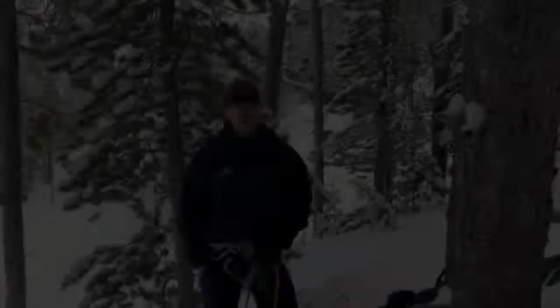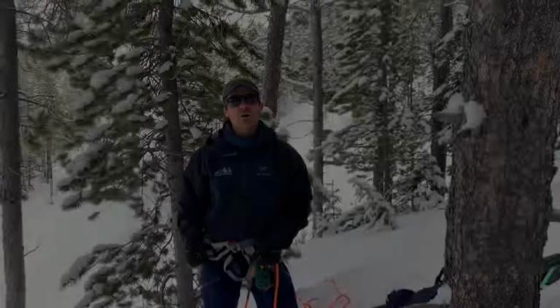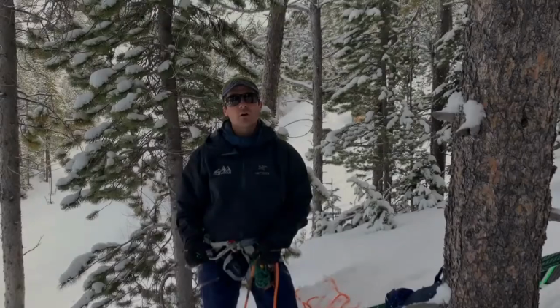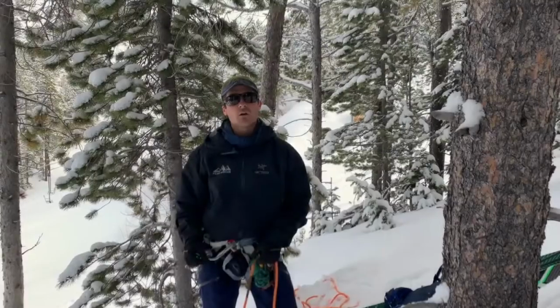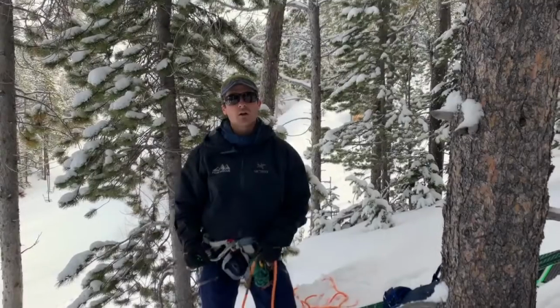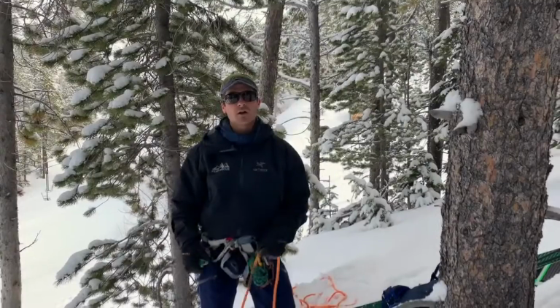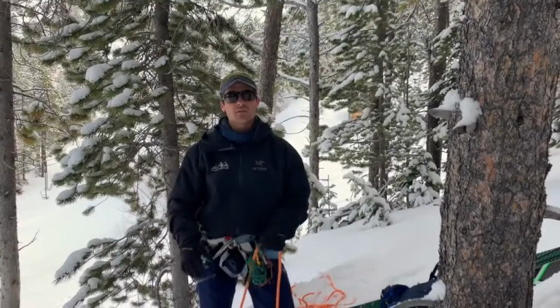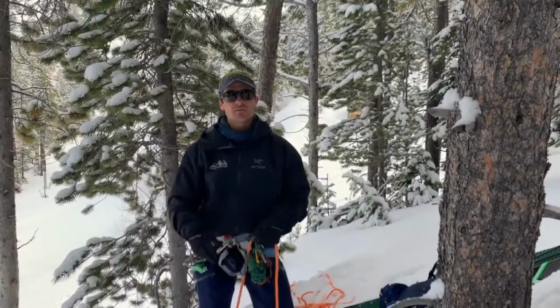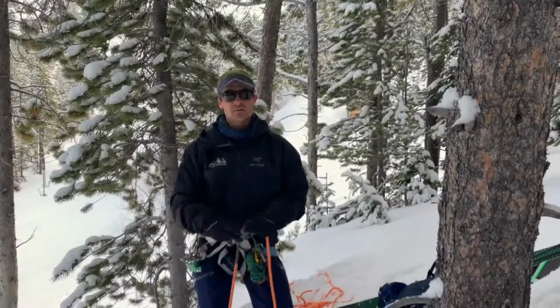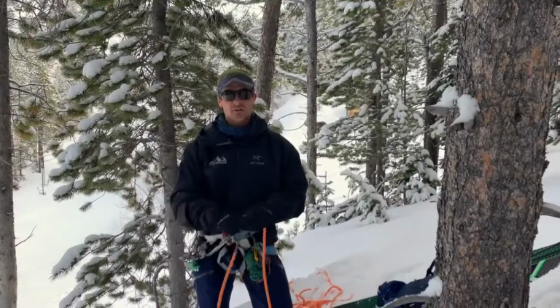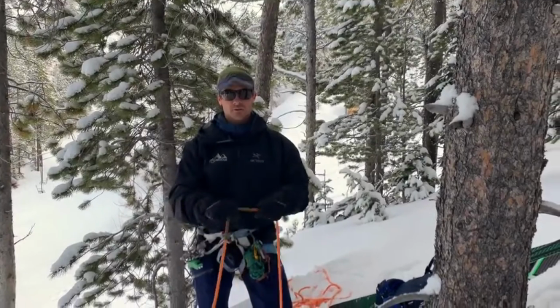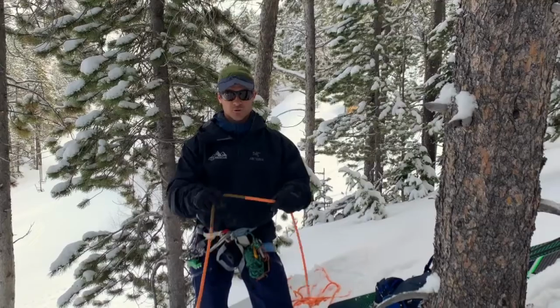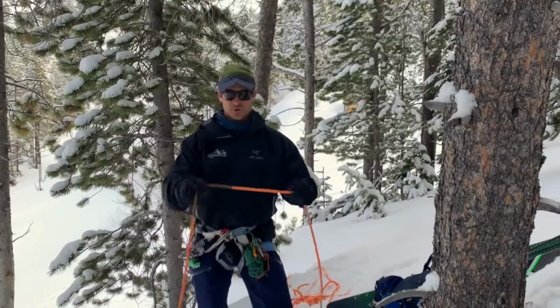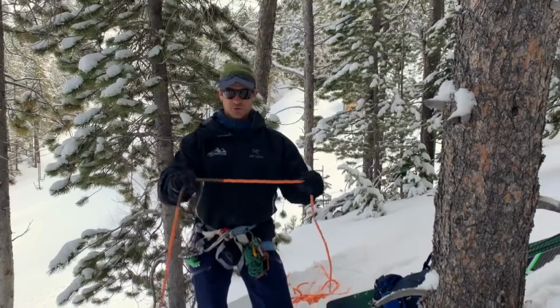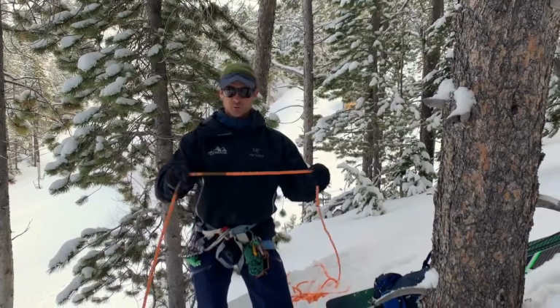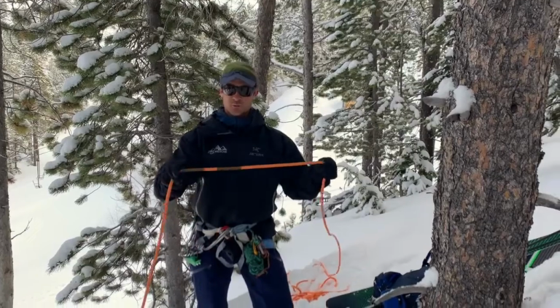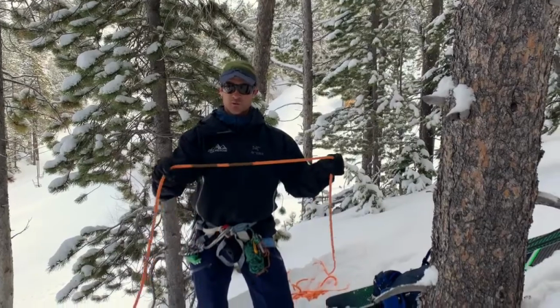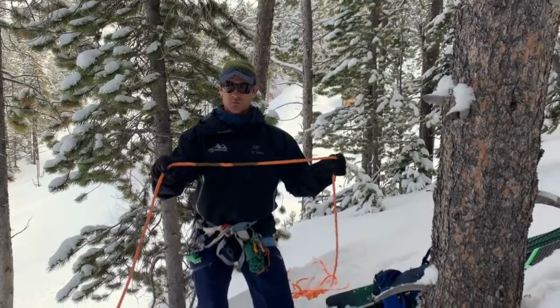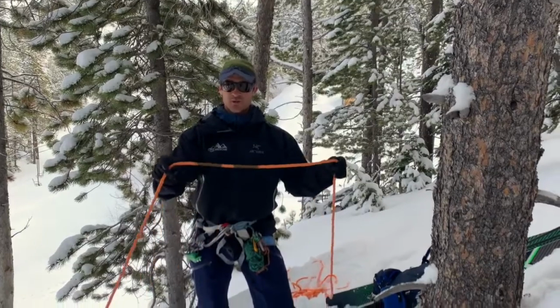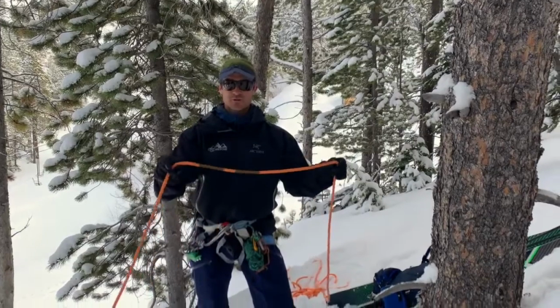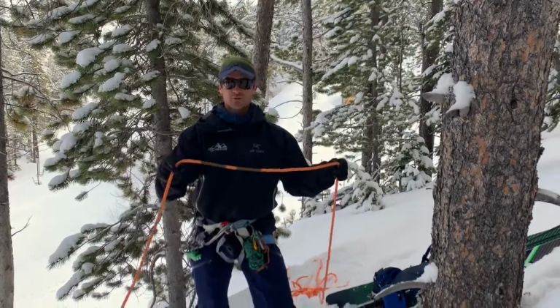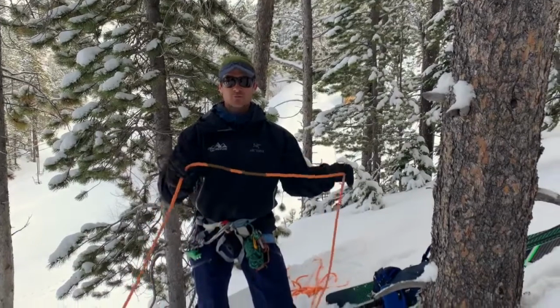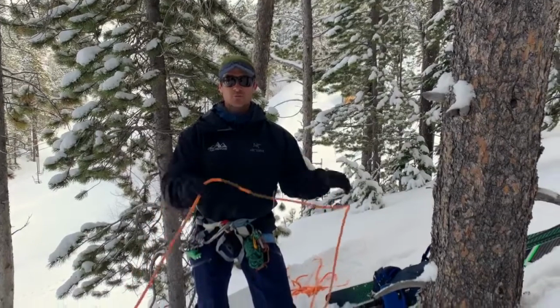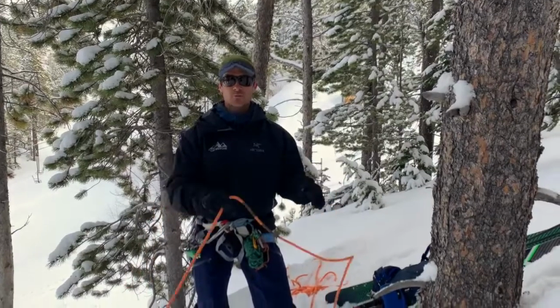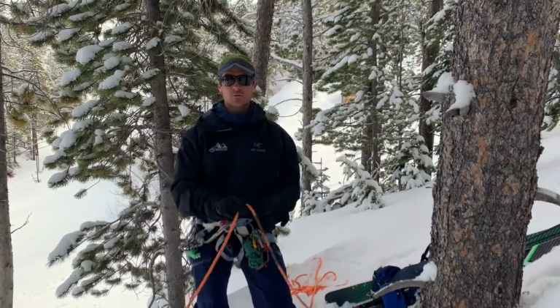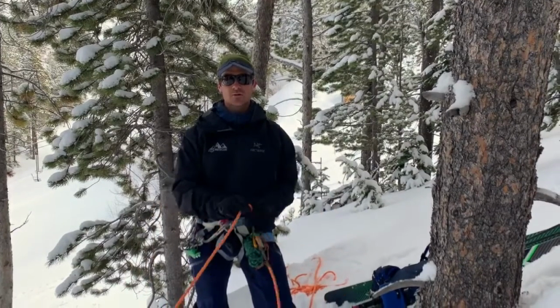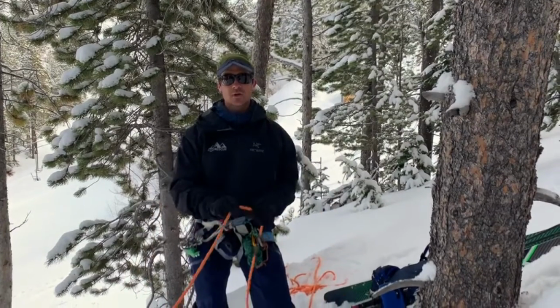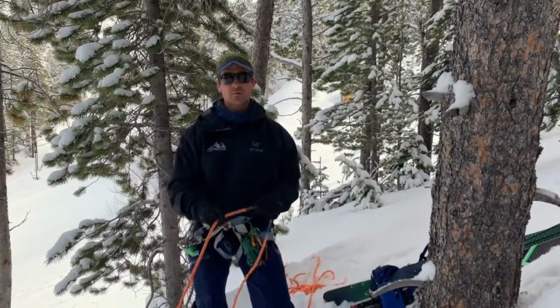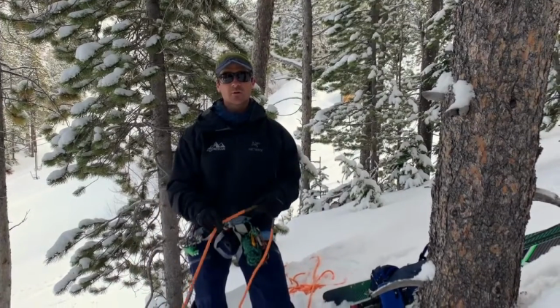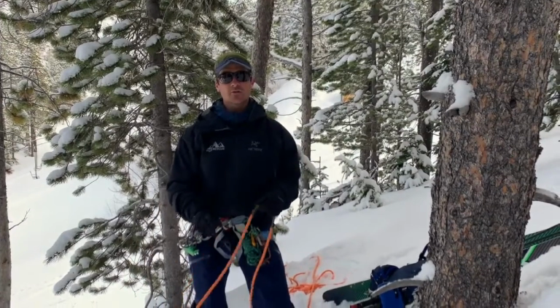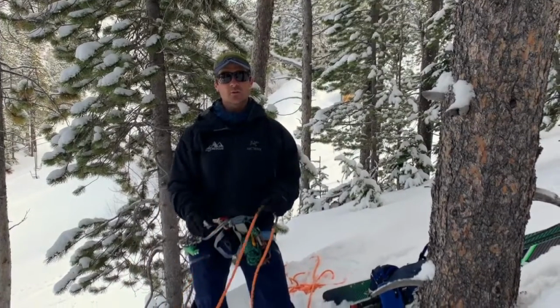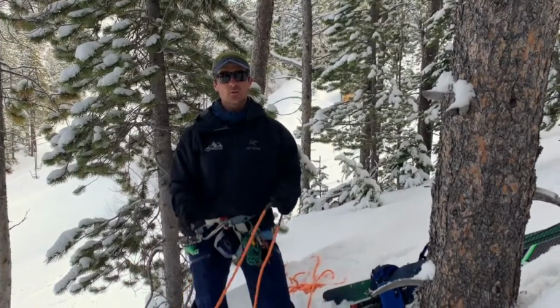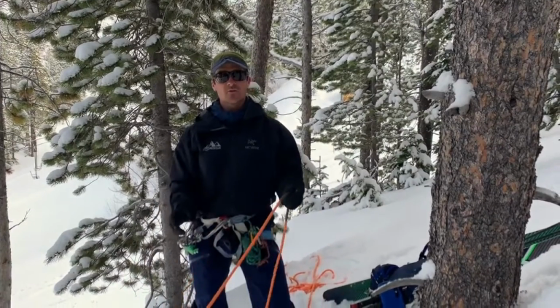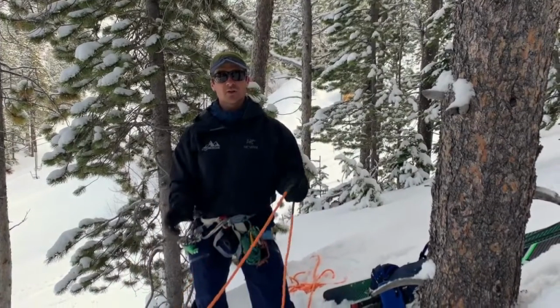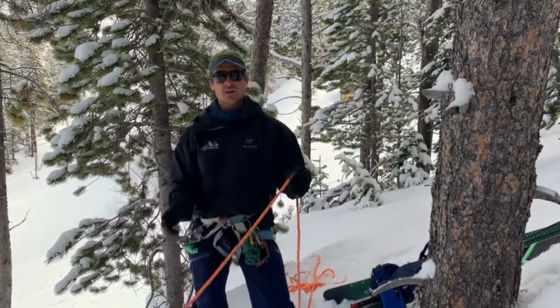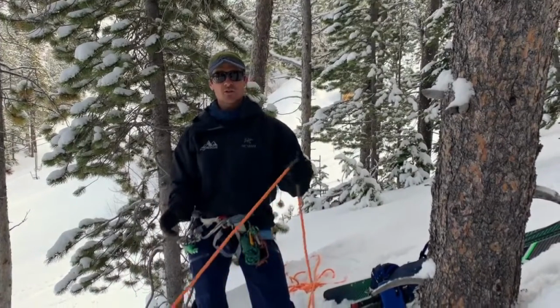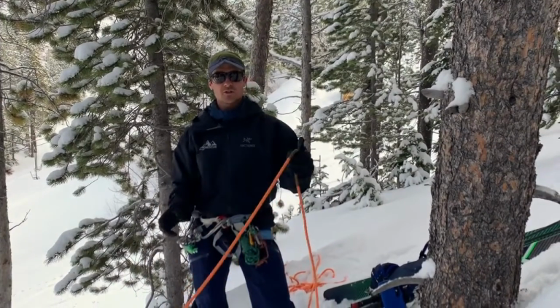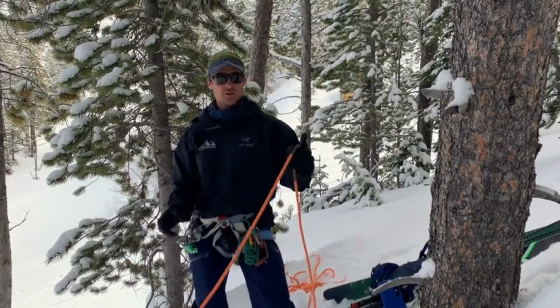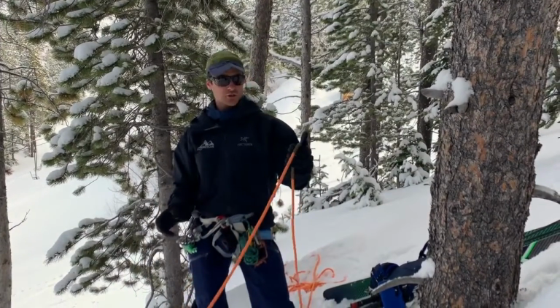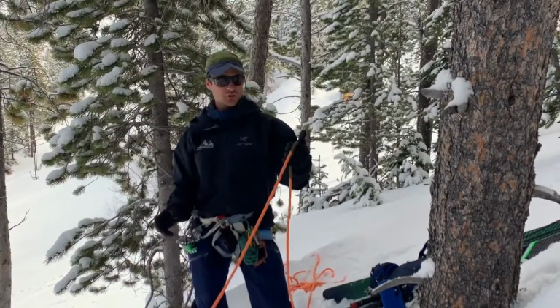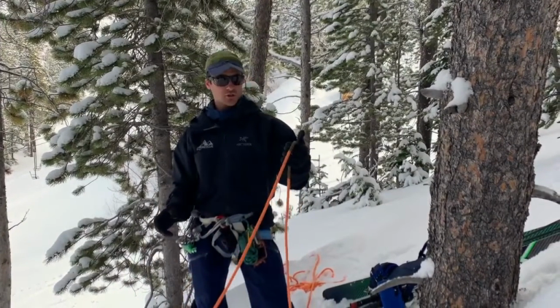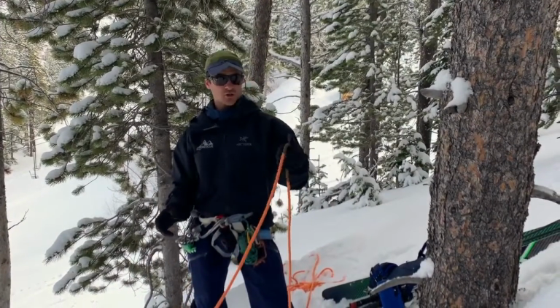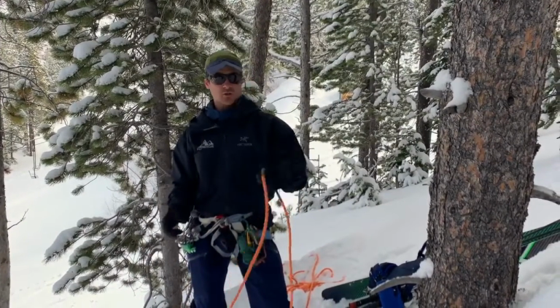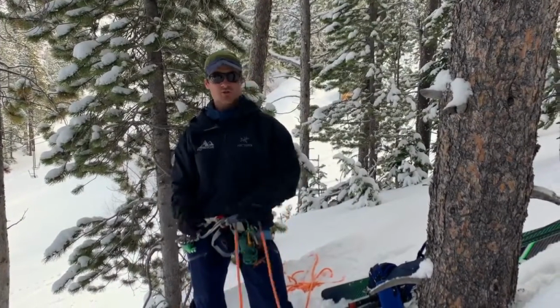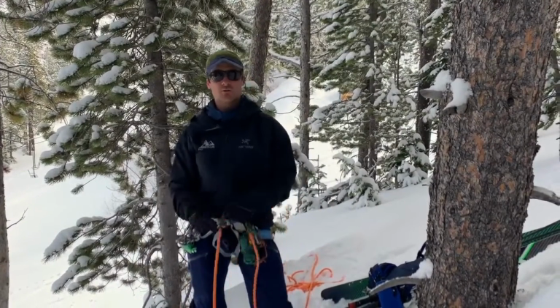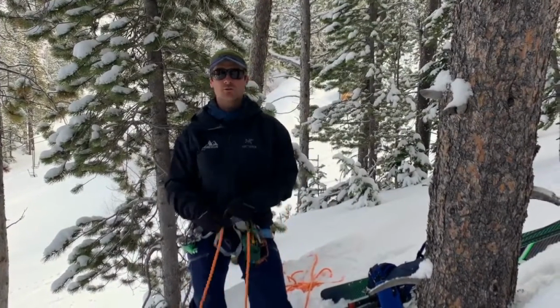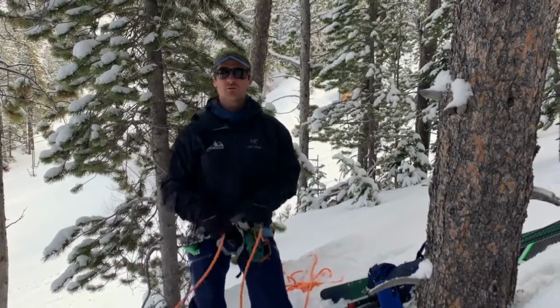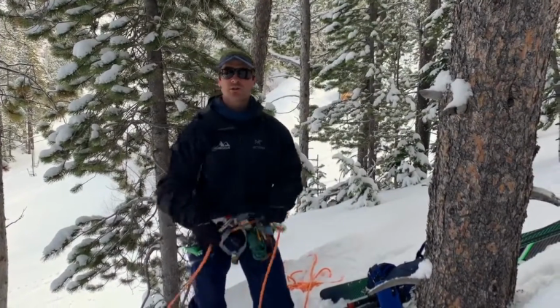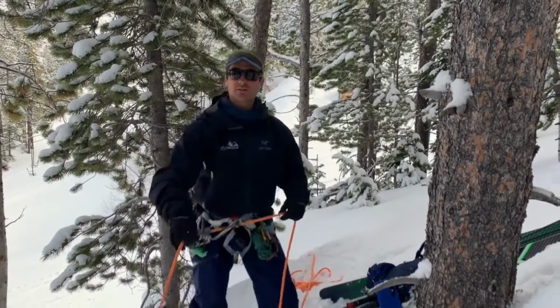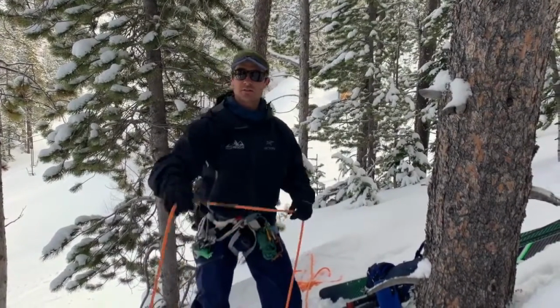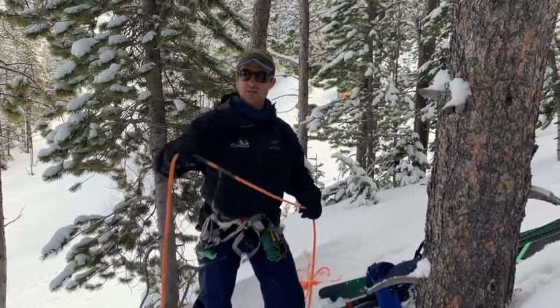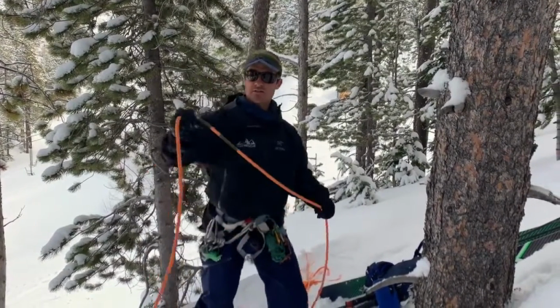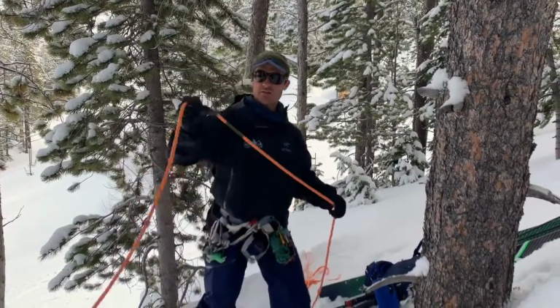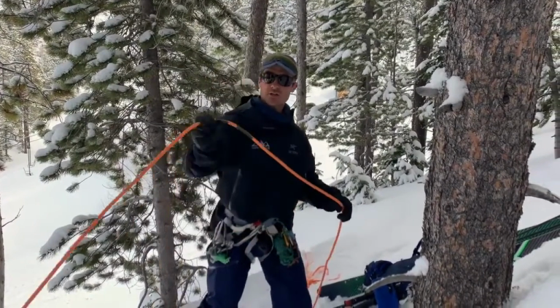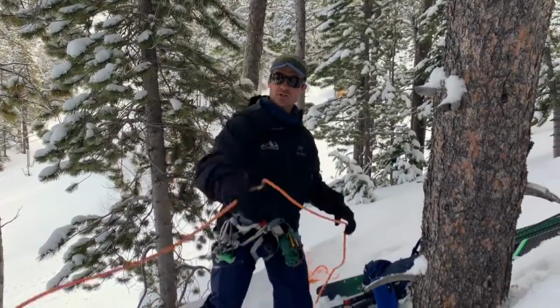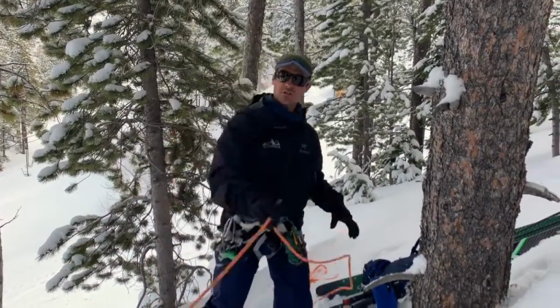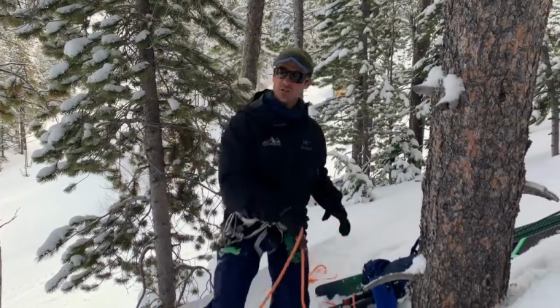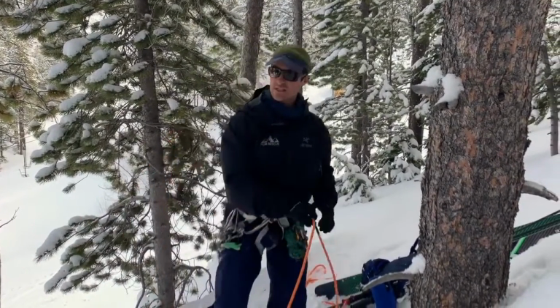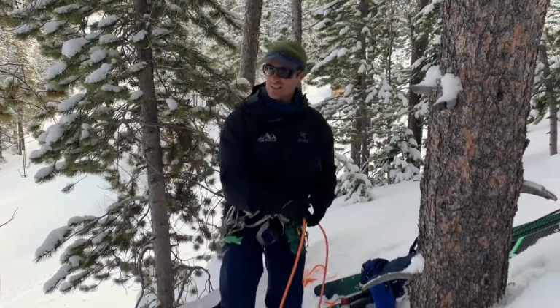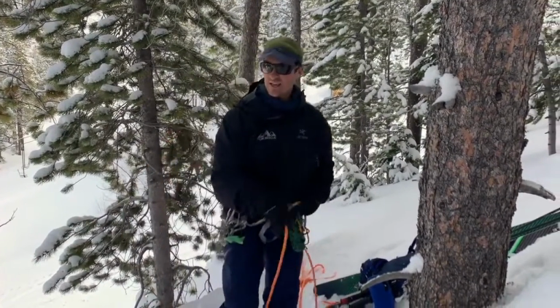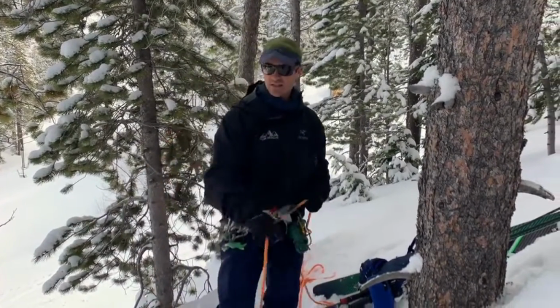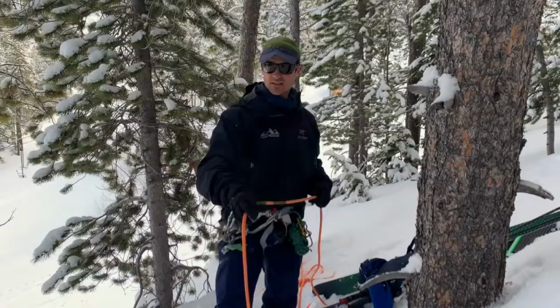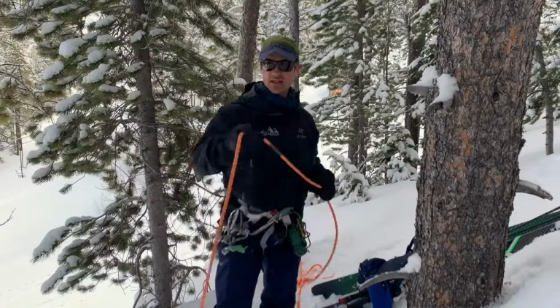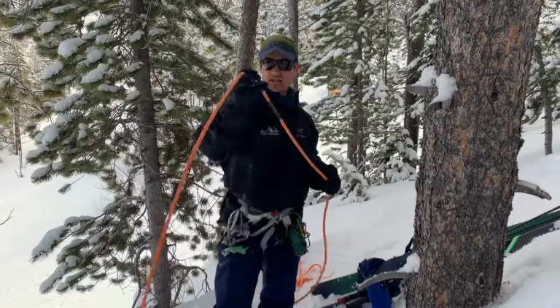This is Eric Christensen with Peak Rescue. We're going to talk about the Equivocation Hitch, also known as the Death Daisy.